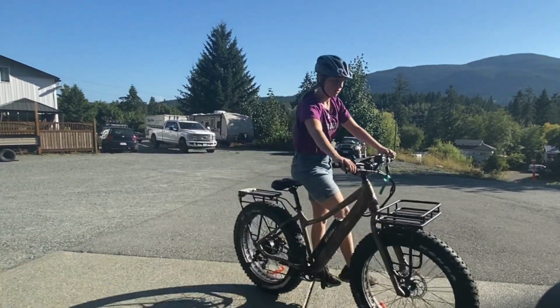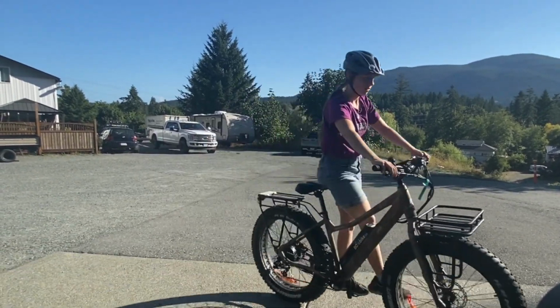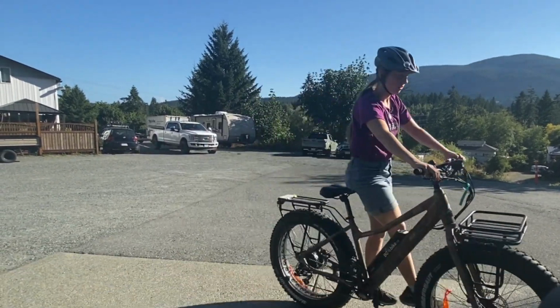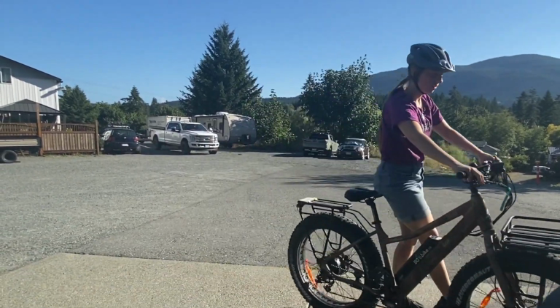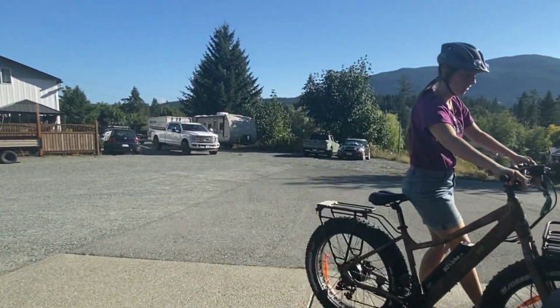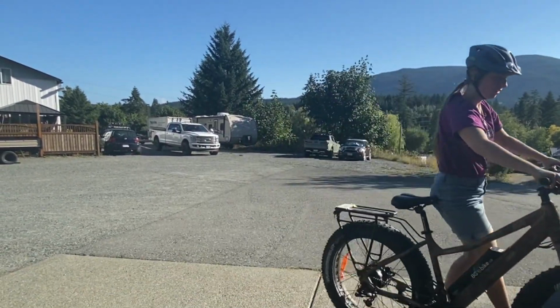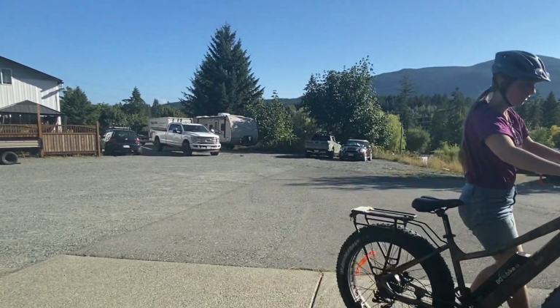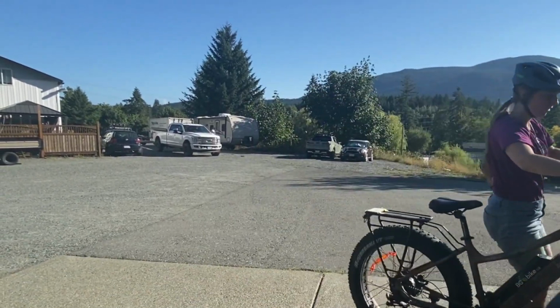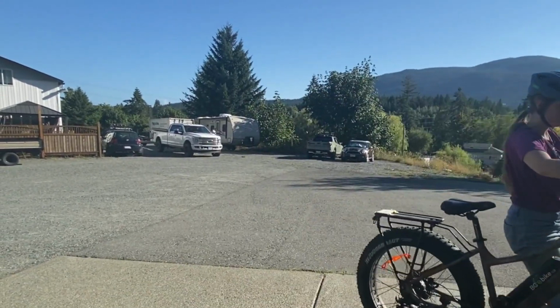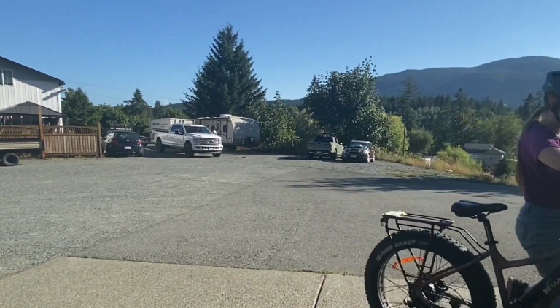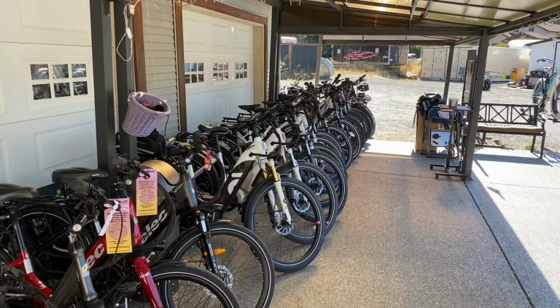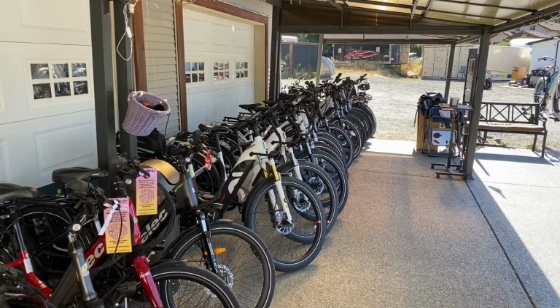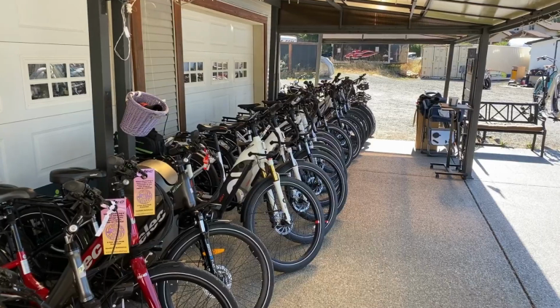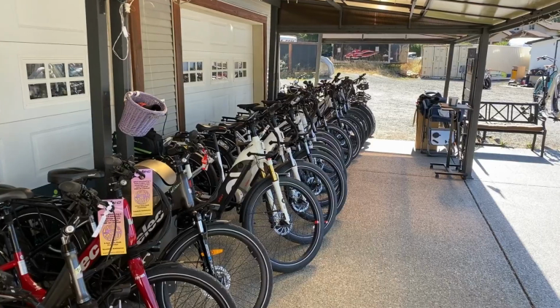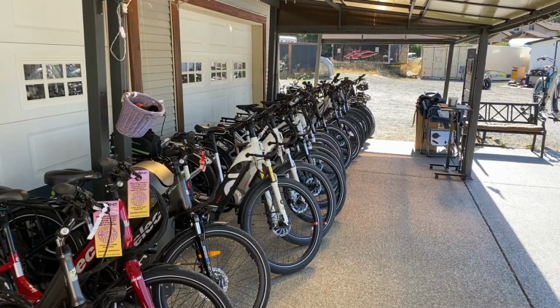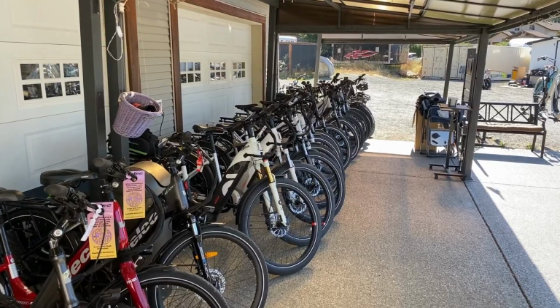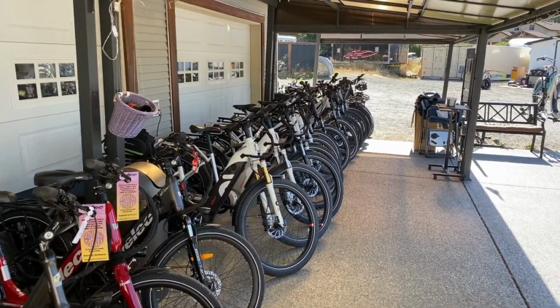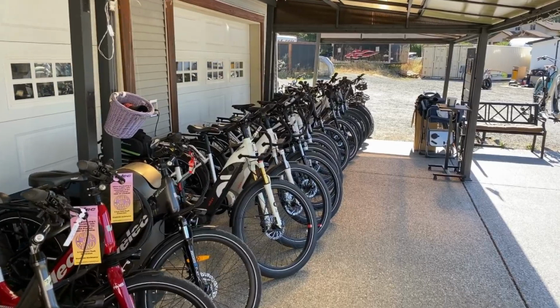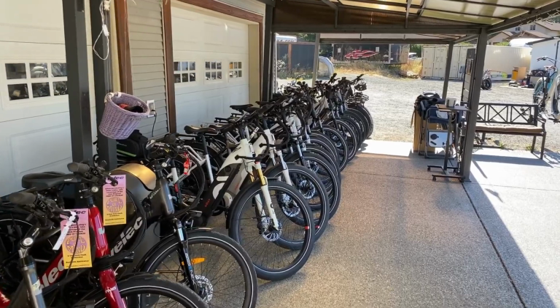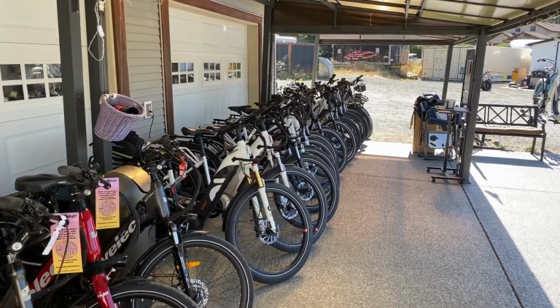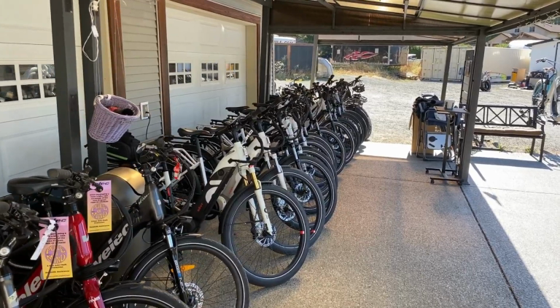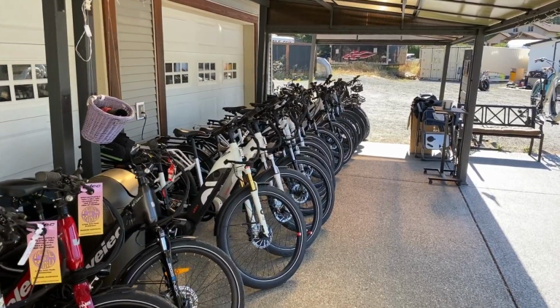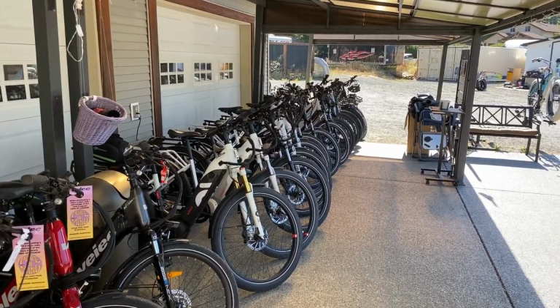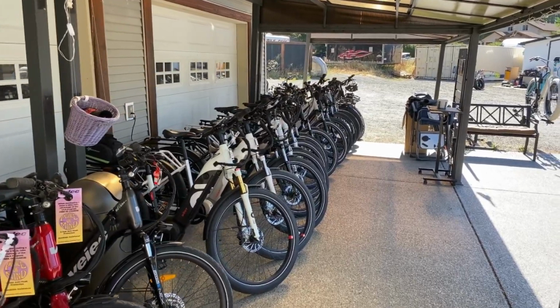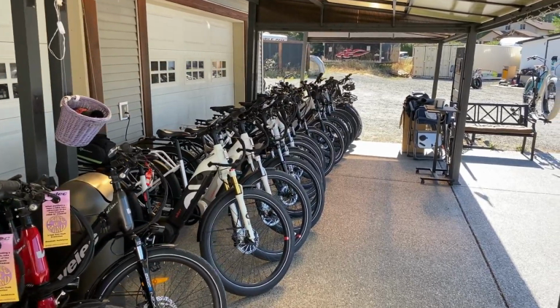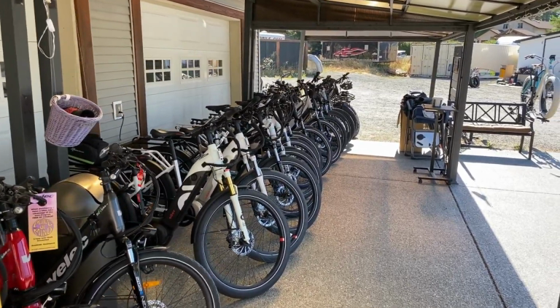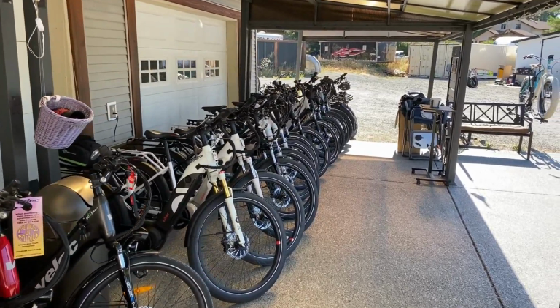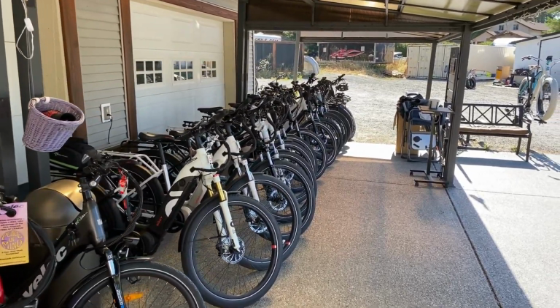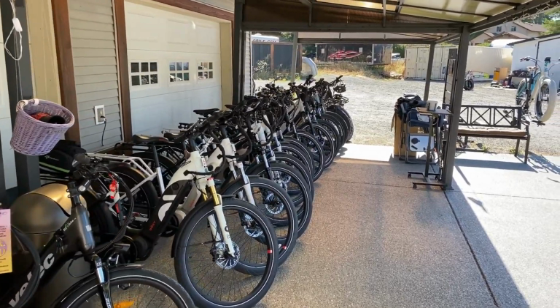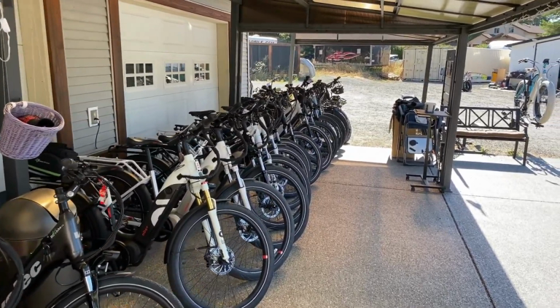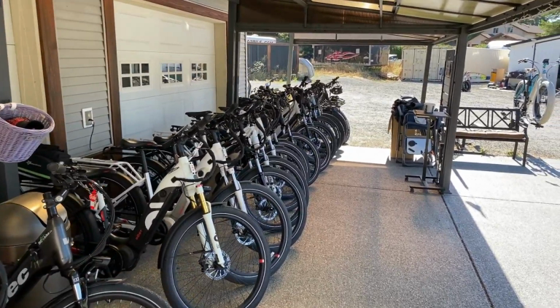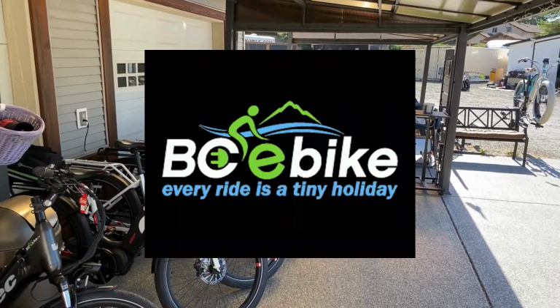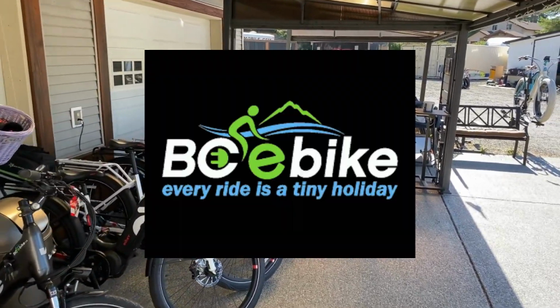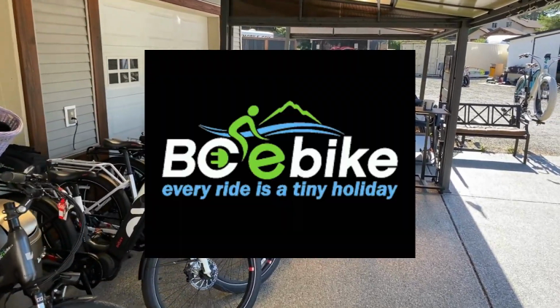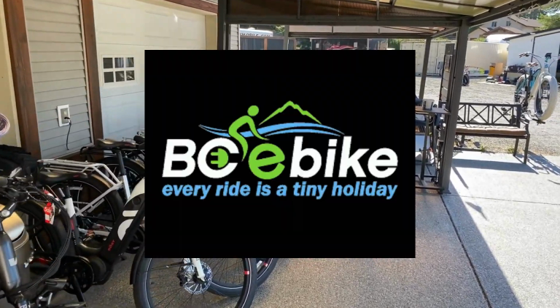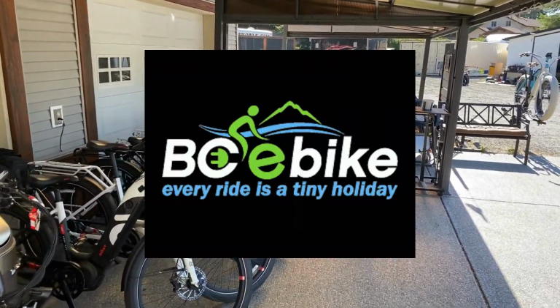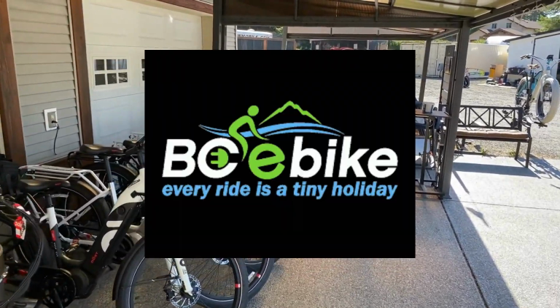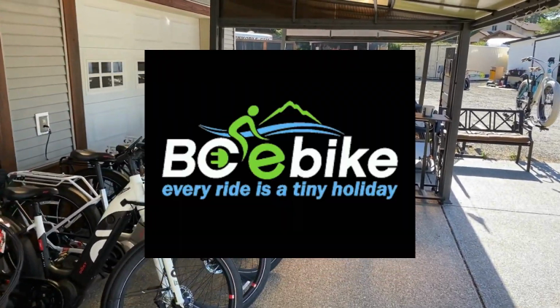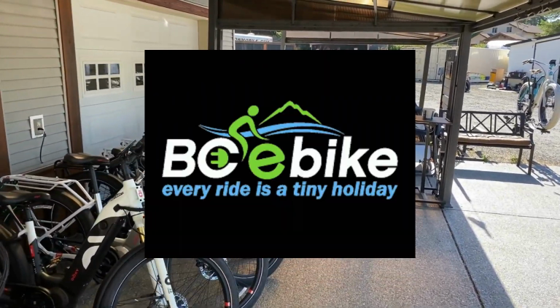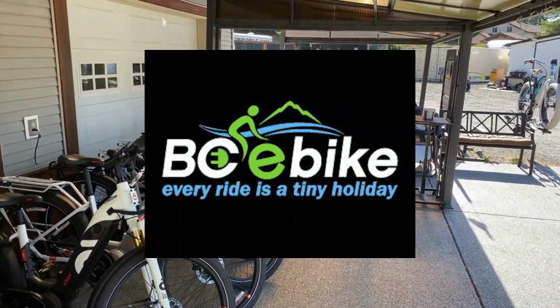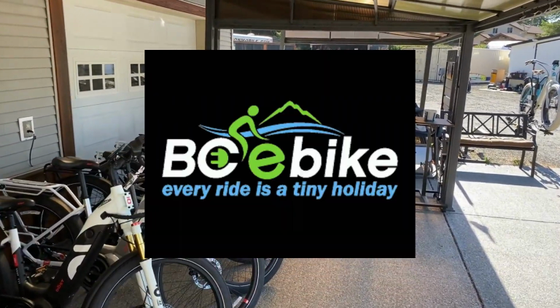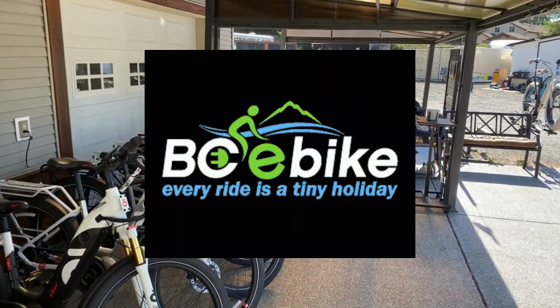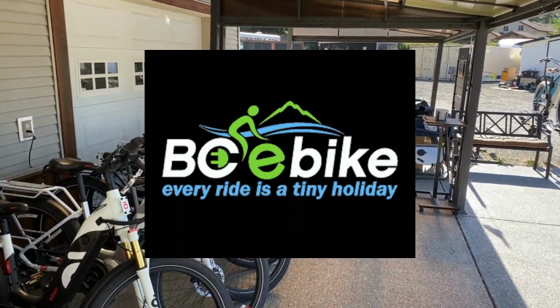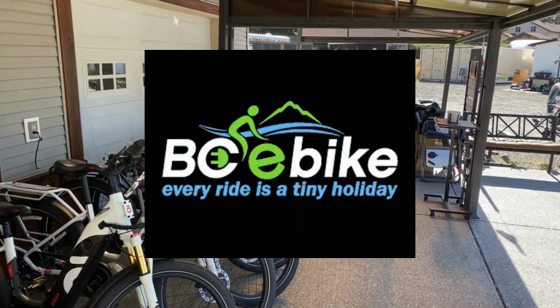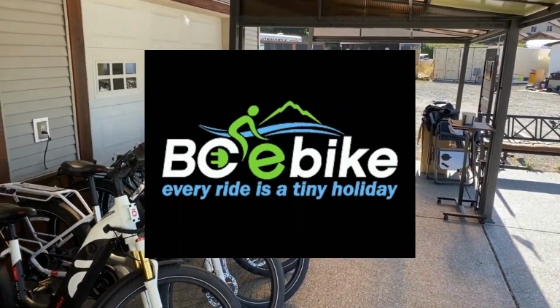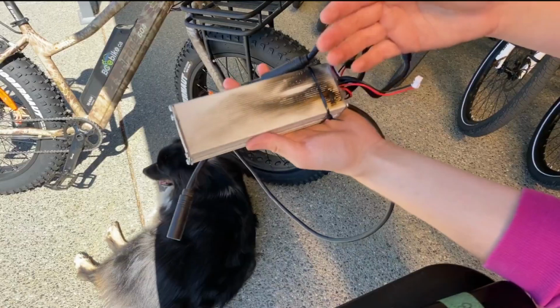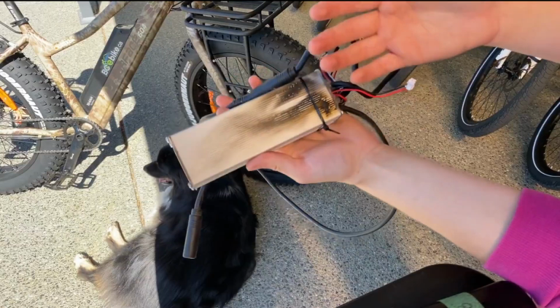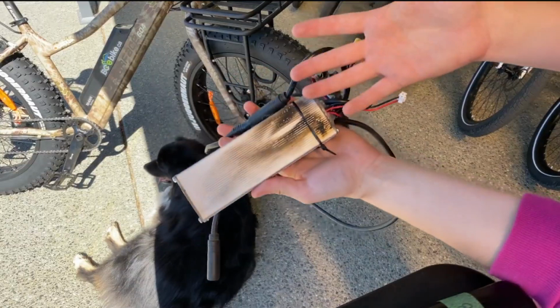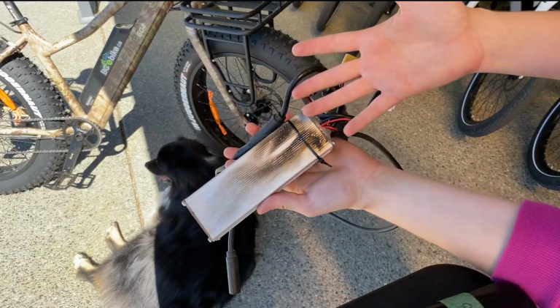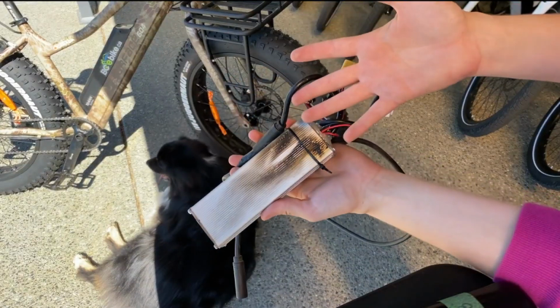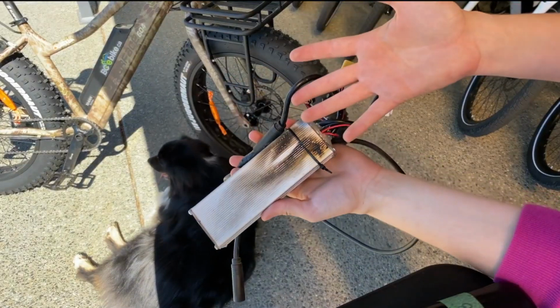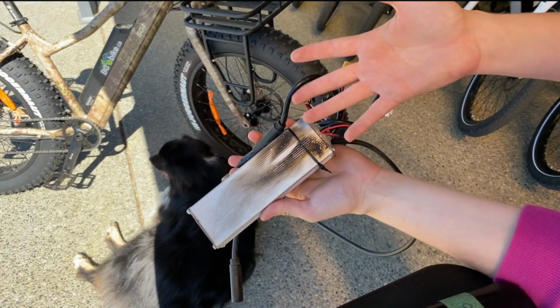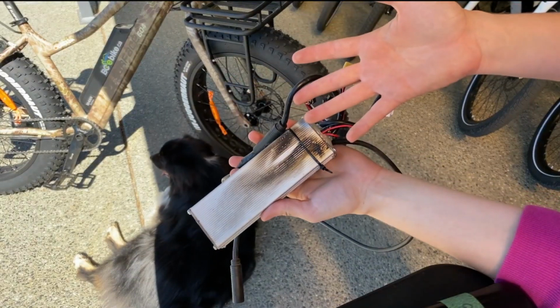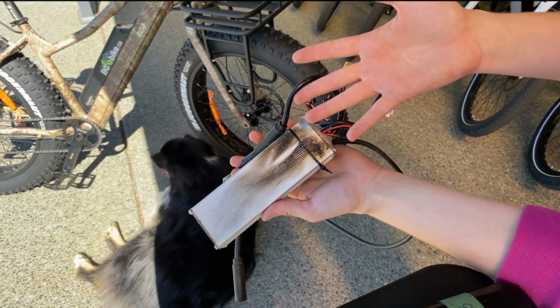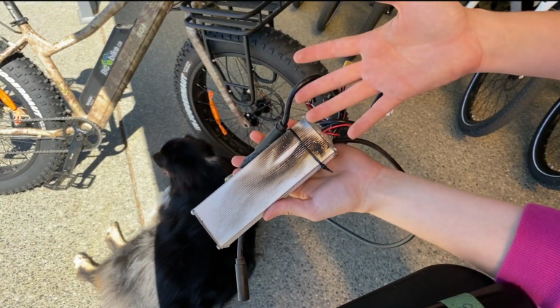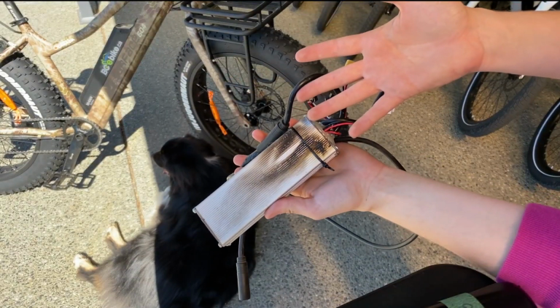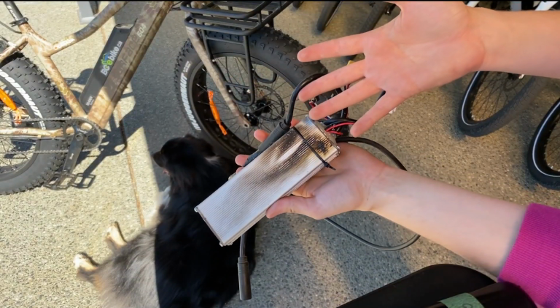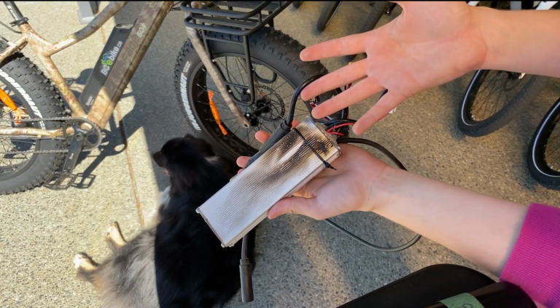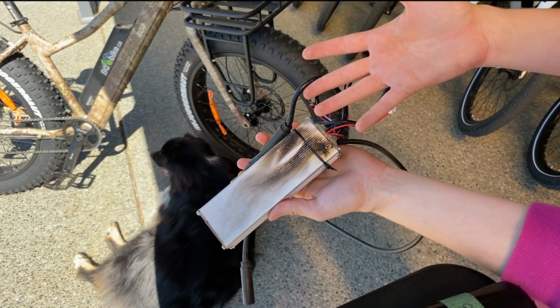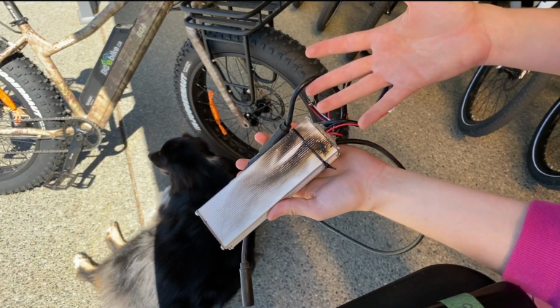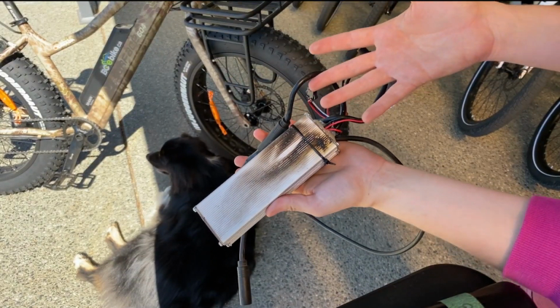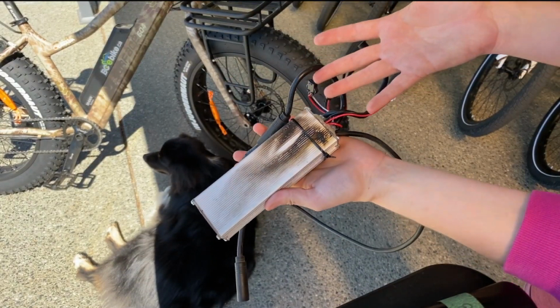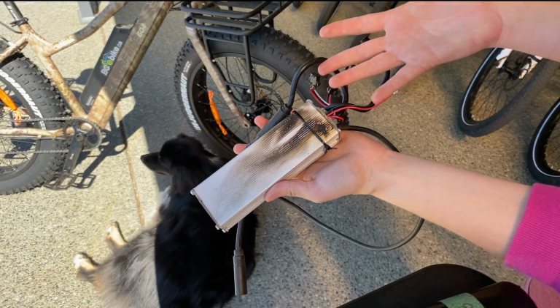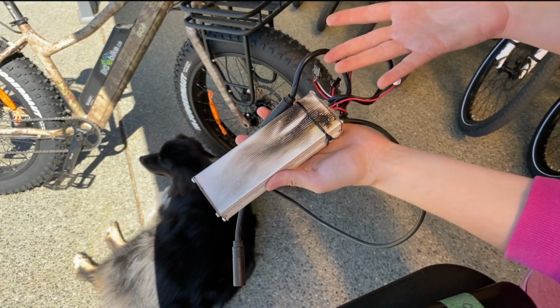Anyway, thank you so much for watching. This is a message from BC E-Bike: don't throttle up hills.